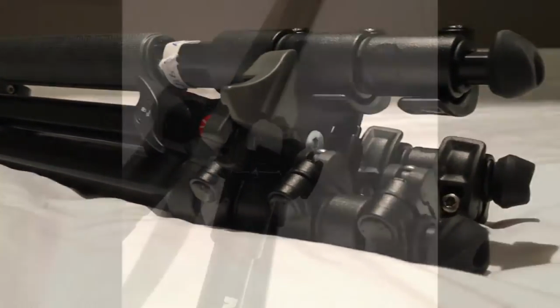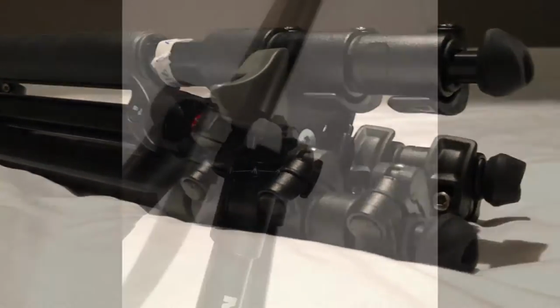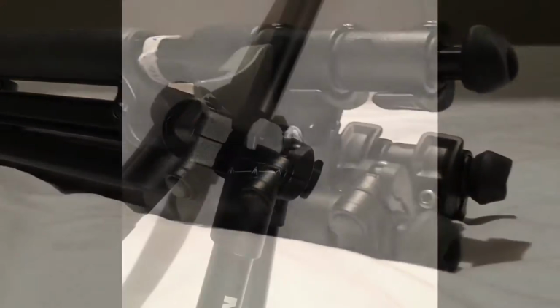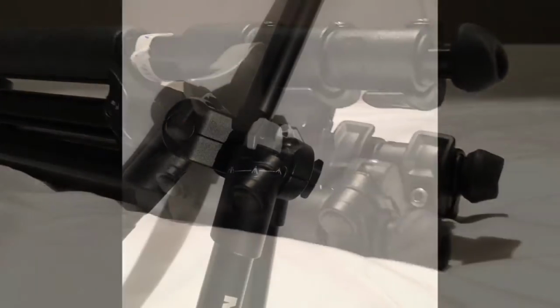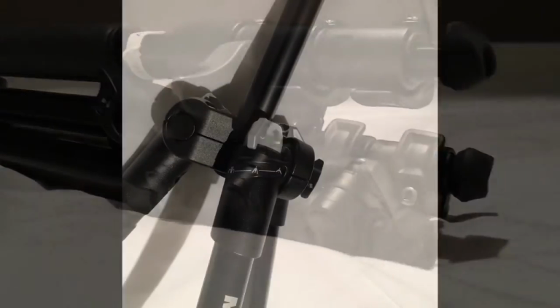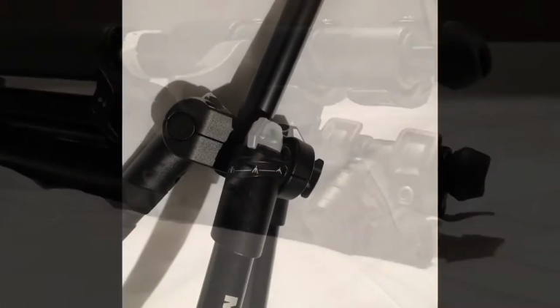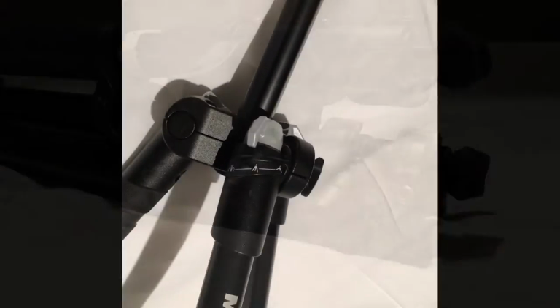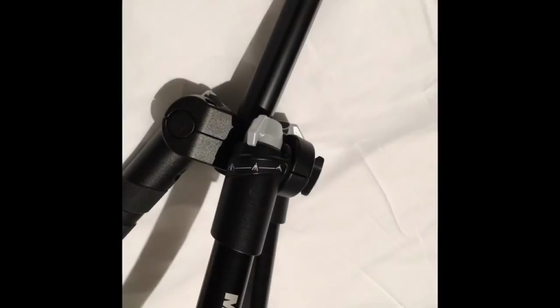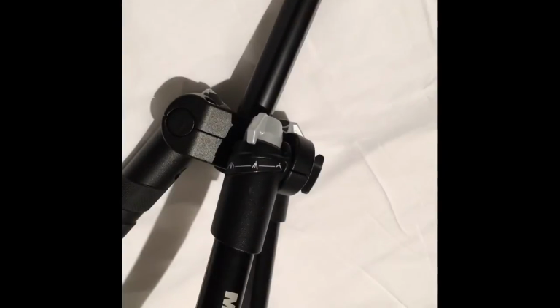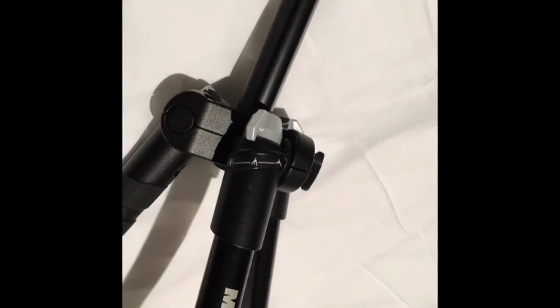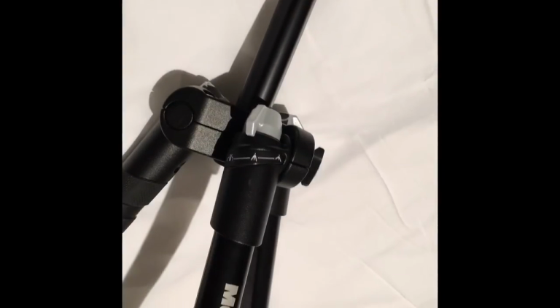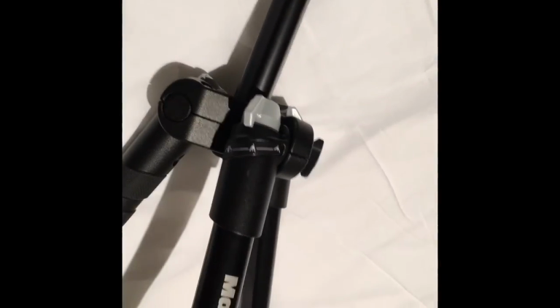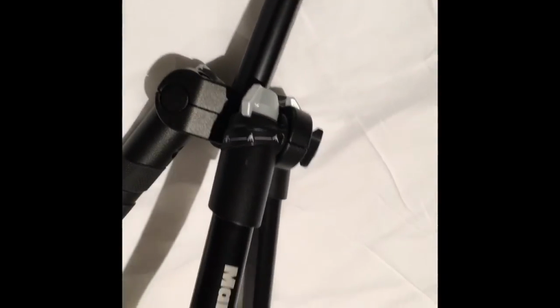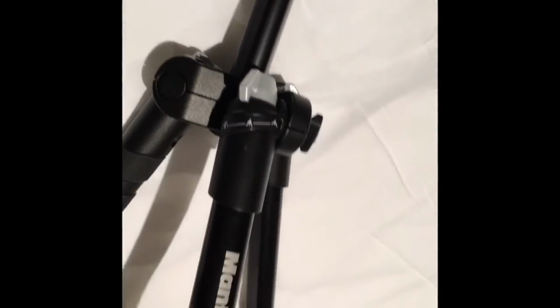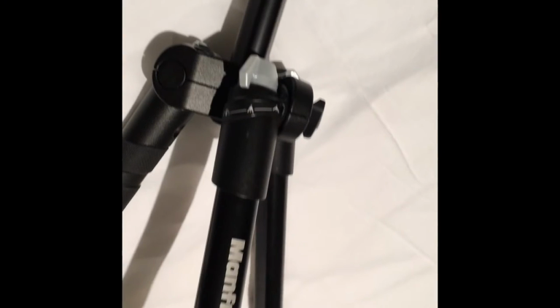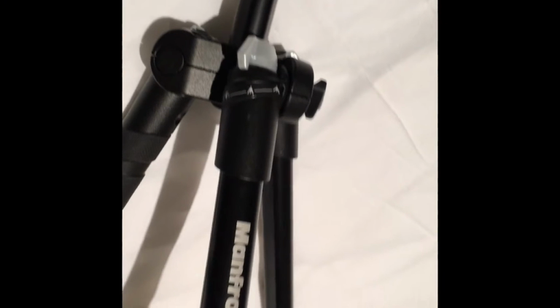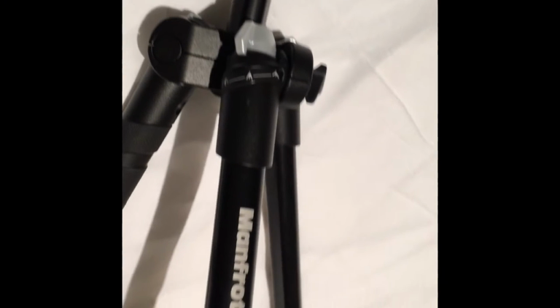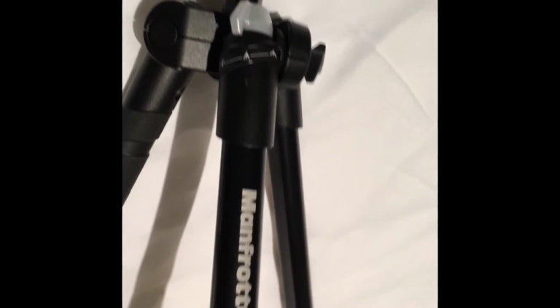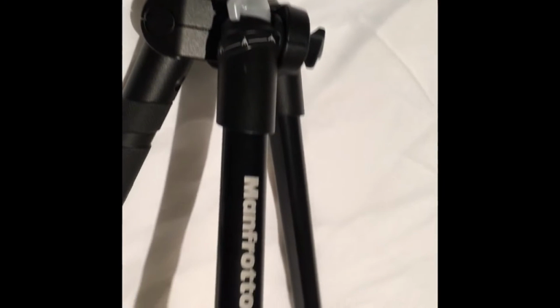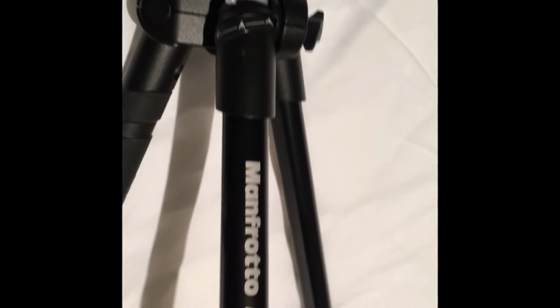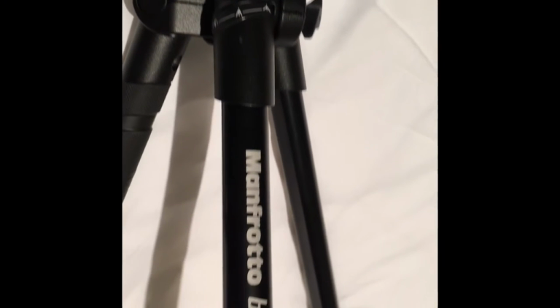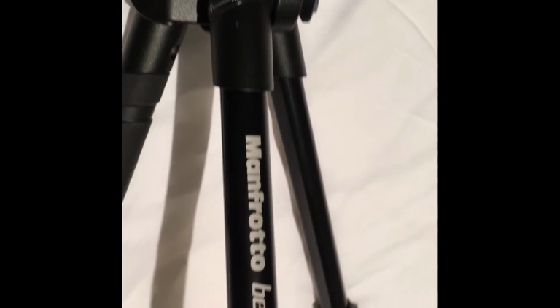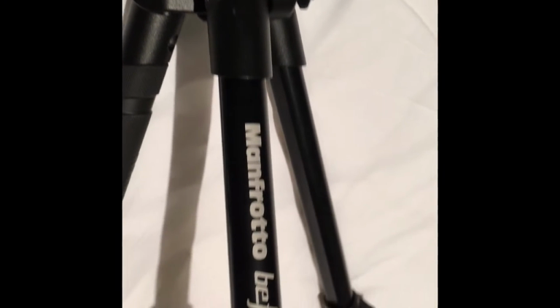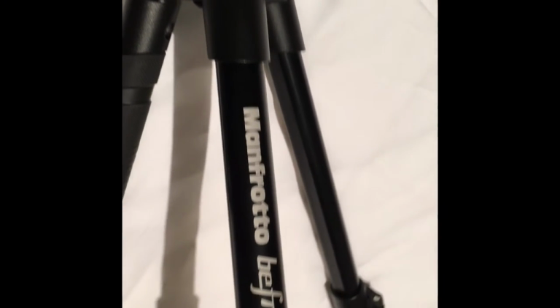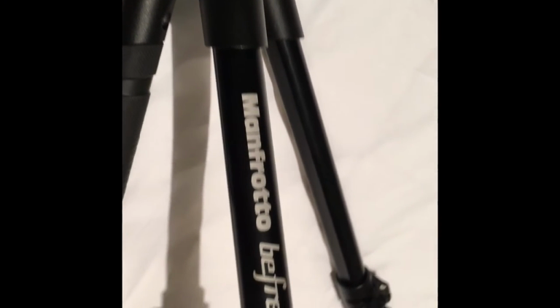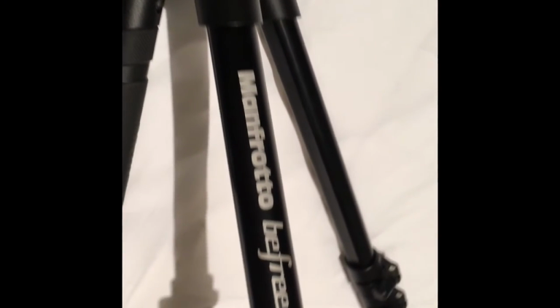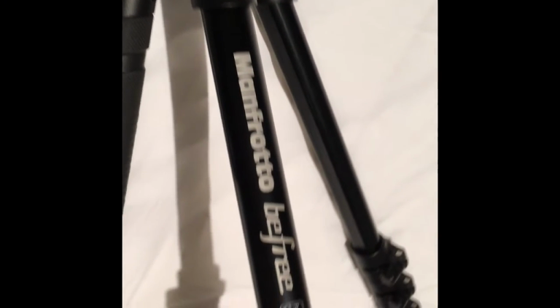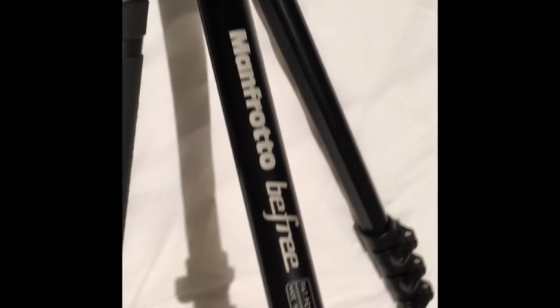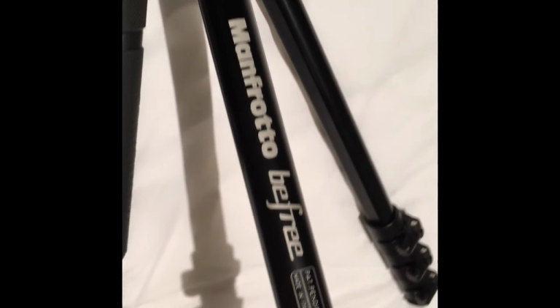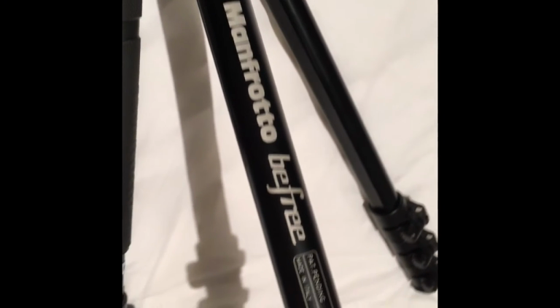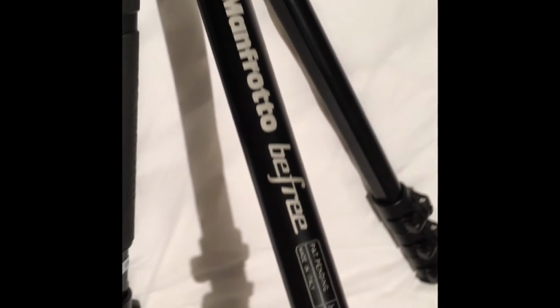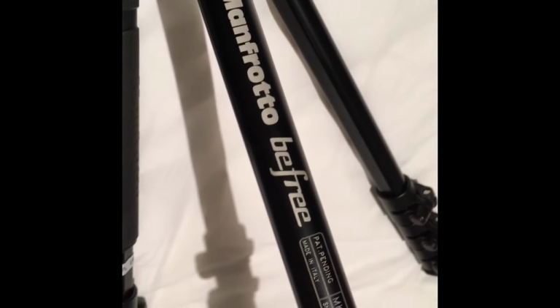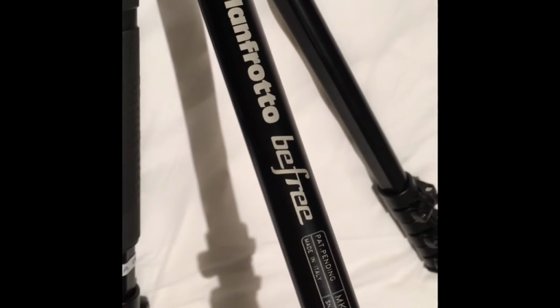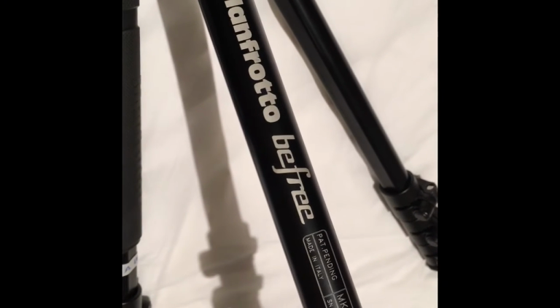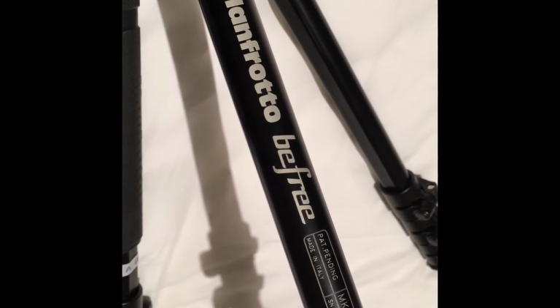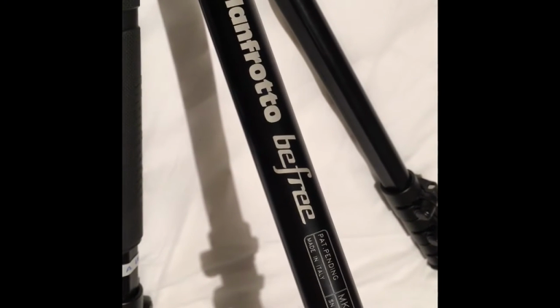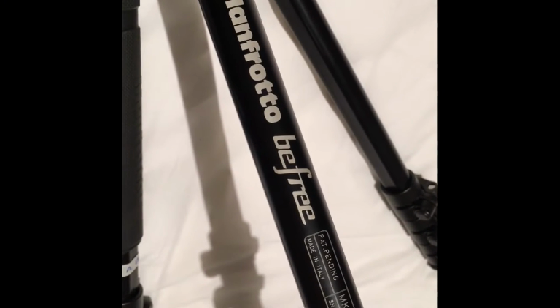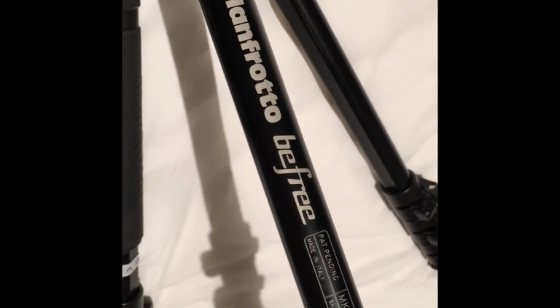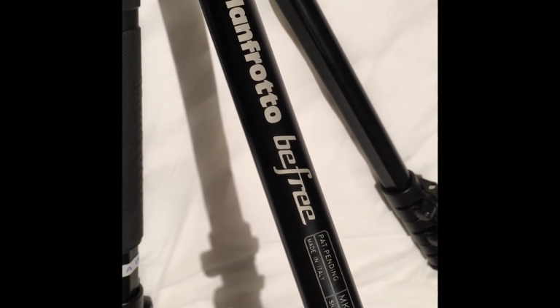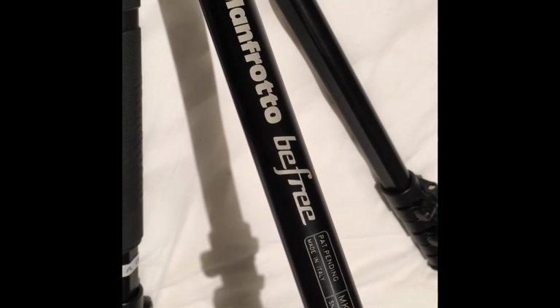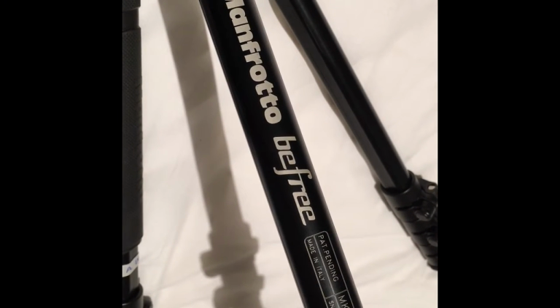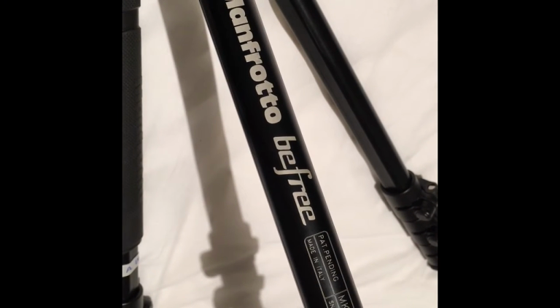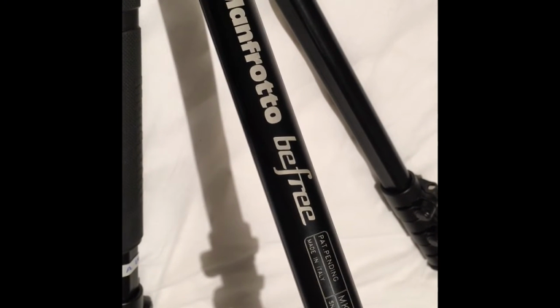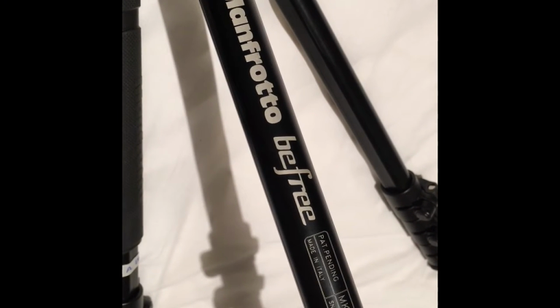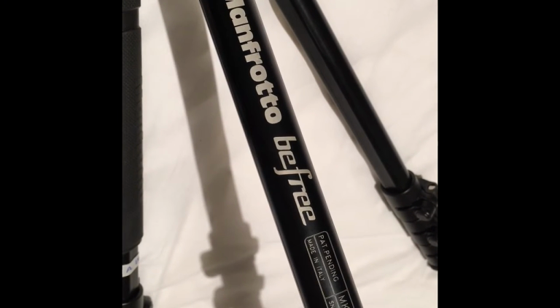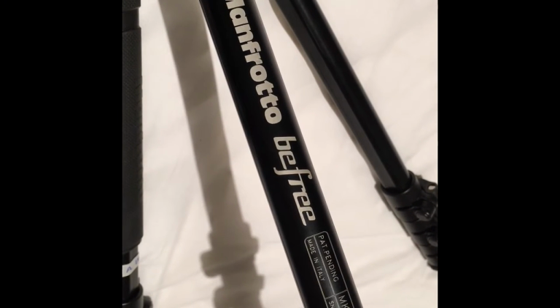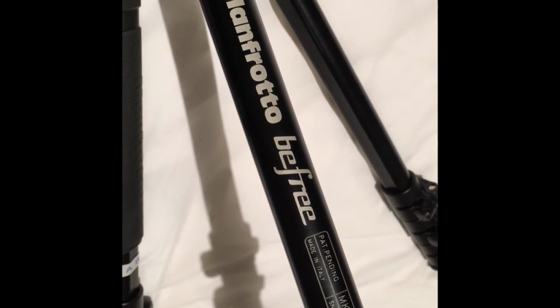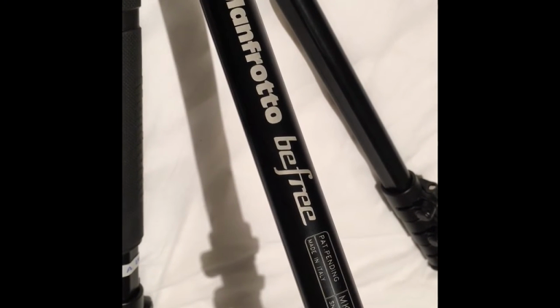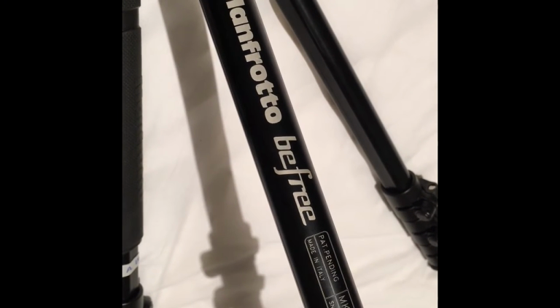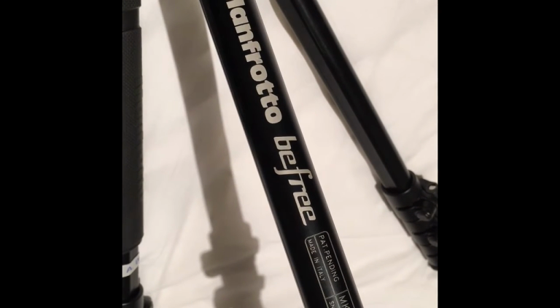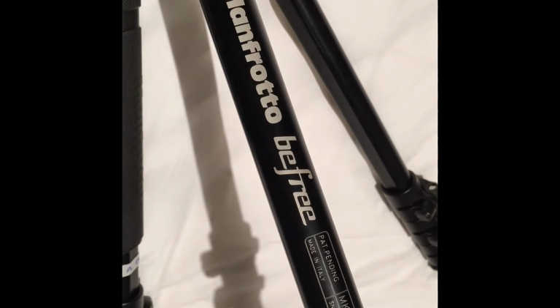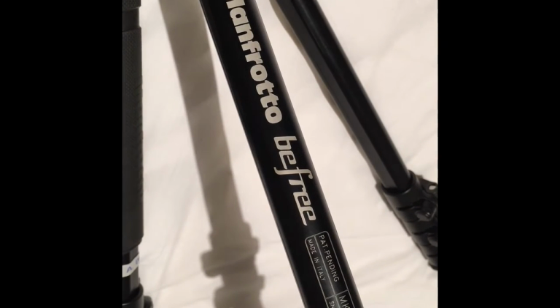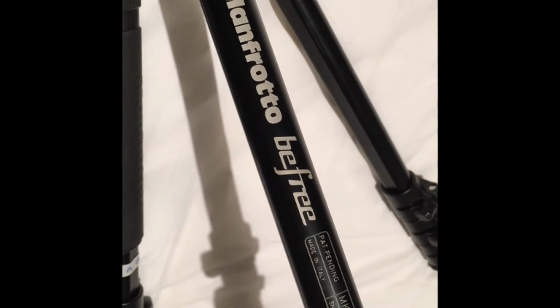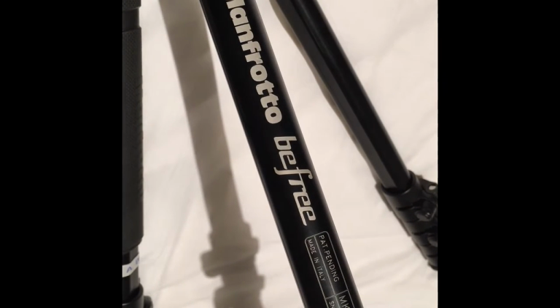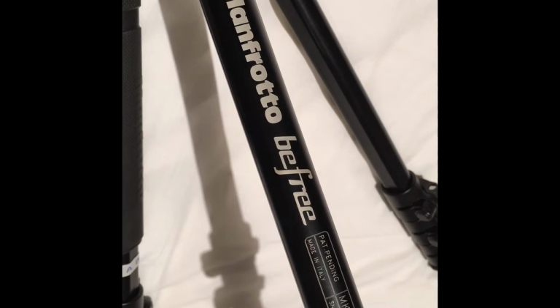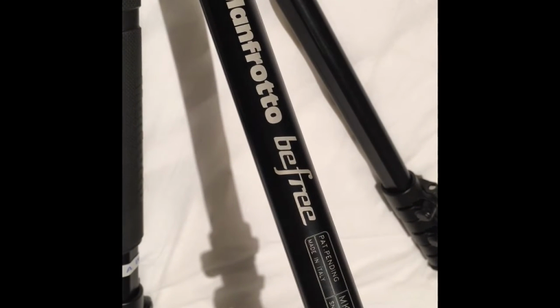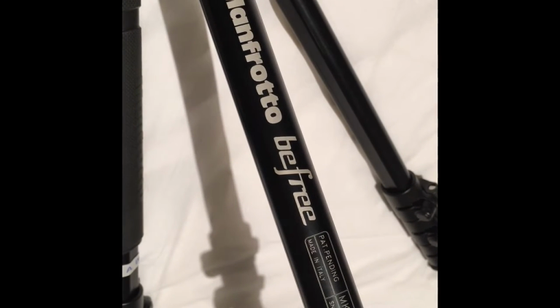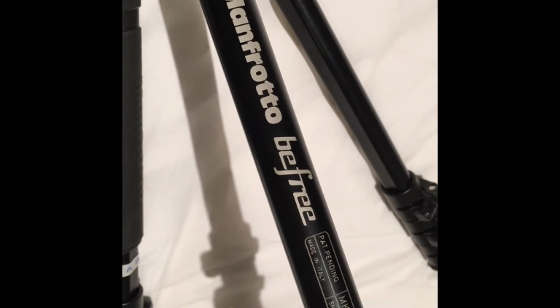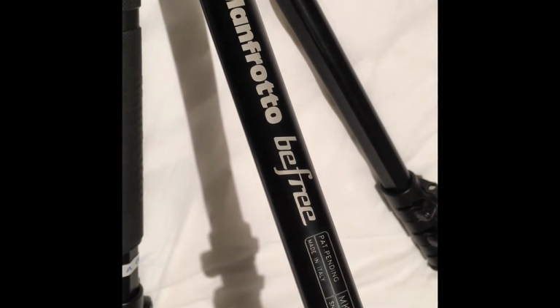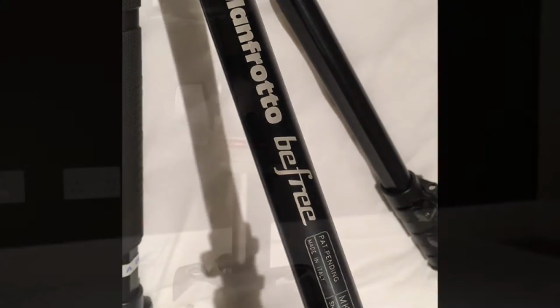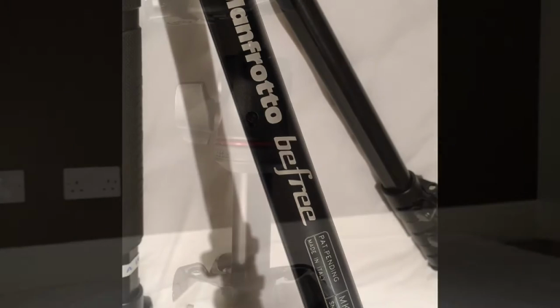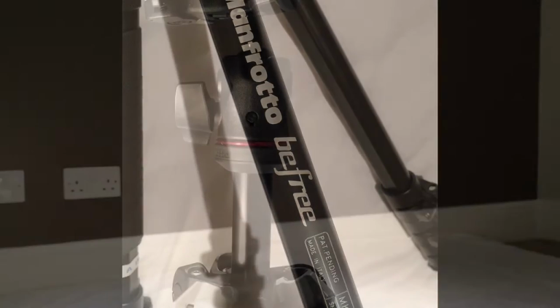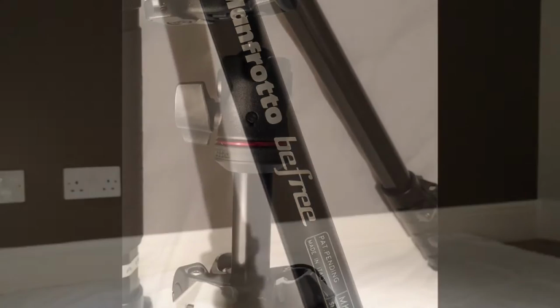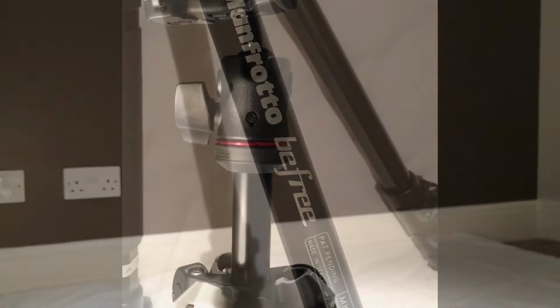When it was released, Manfrotto said that it was a new and innovative tripod dedicated to photographers who love to travel.